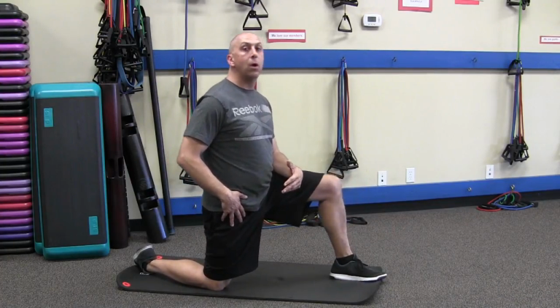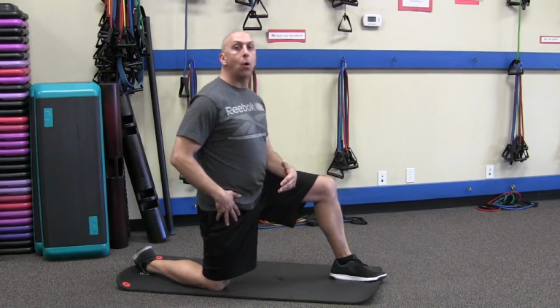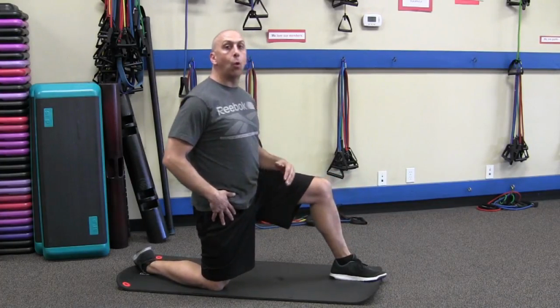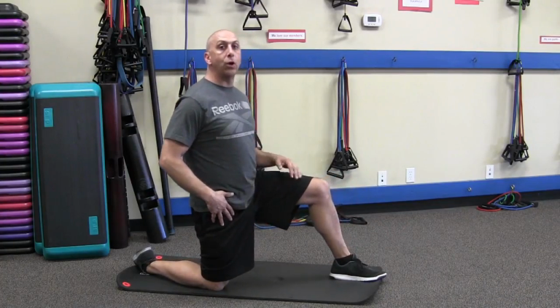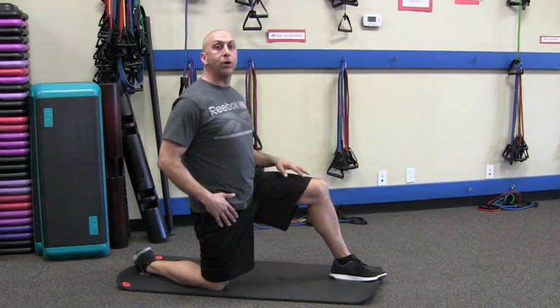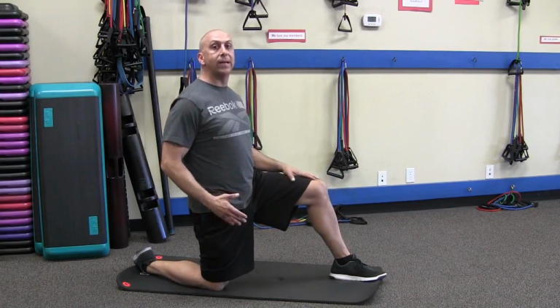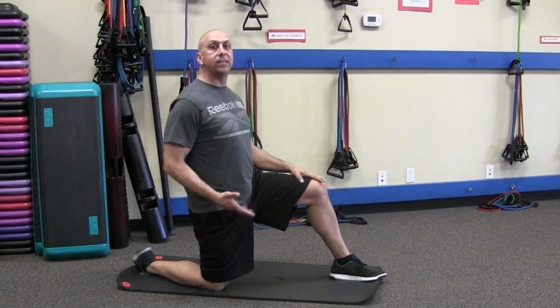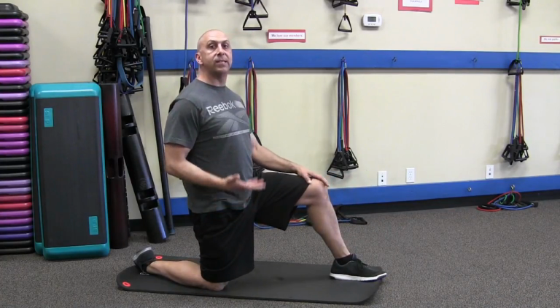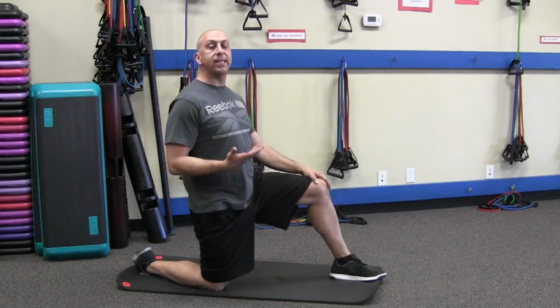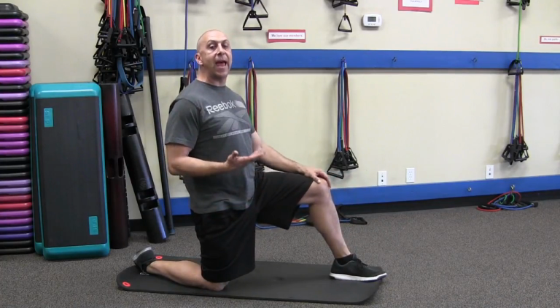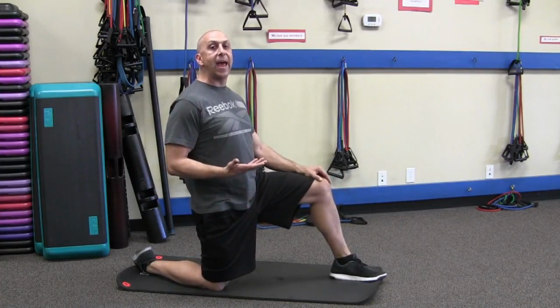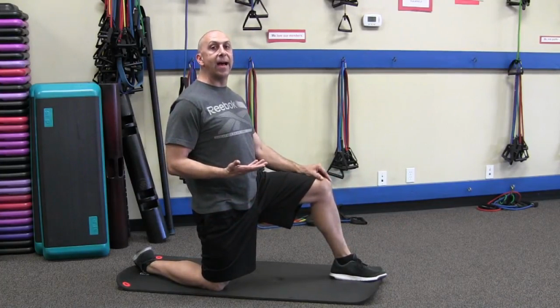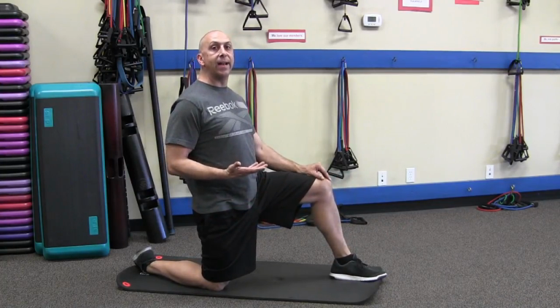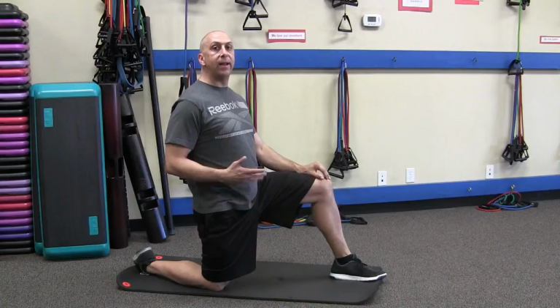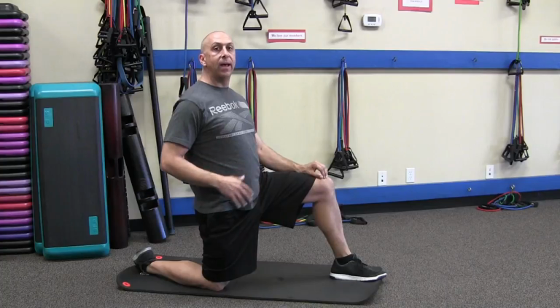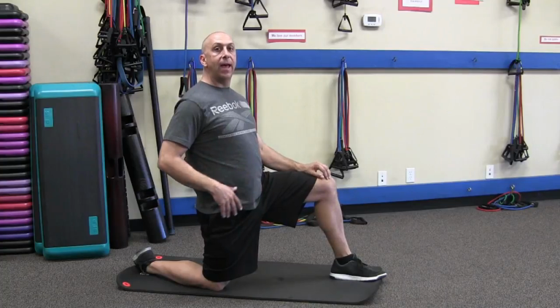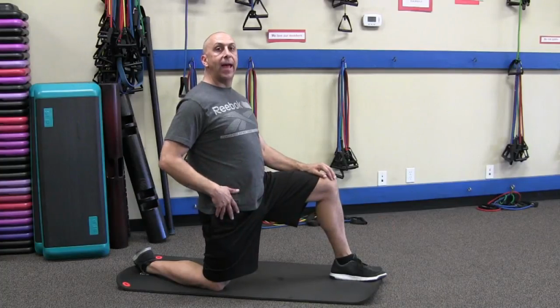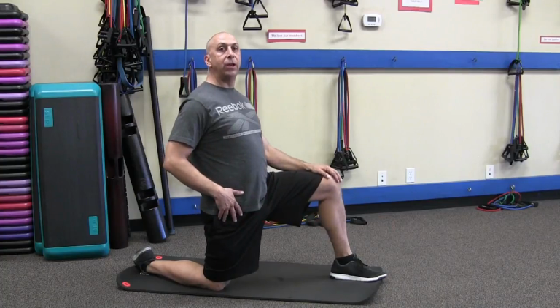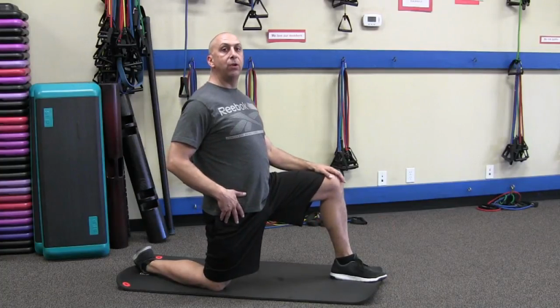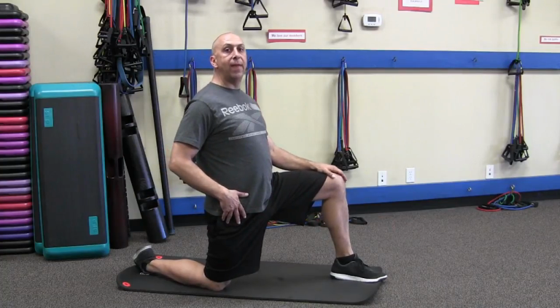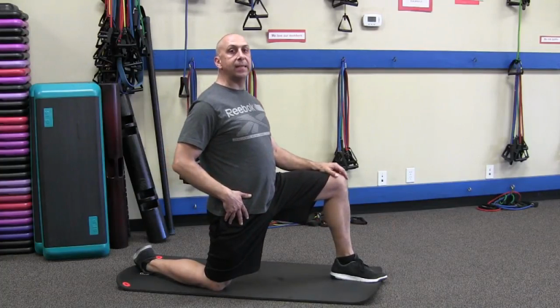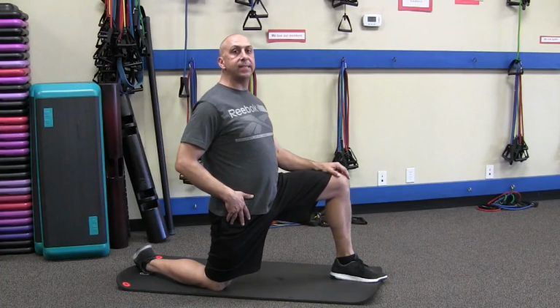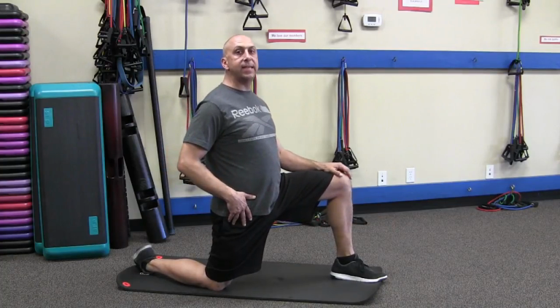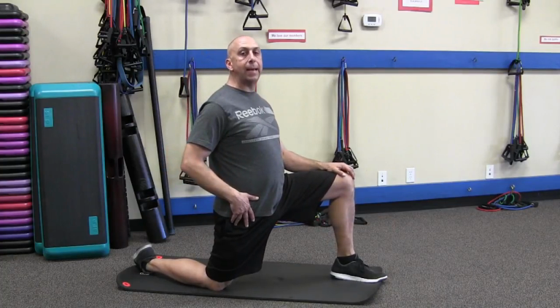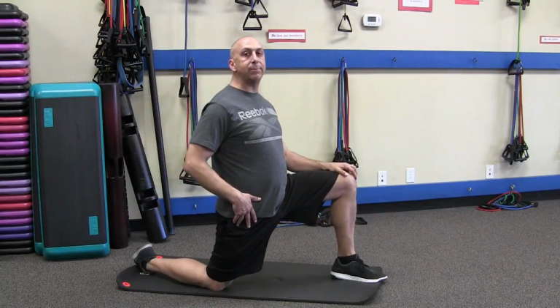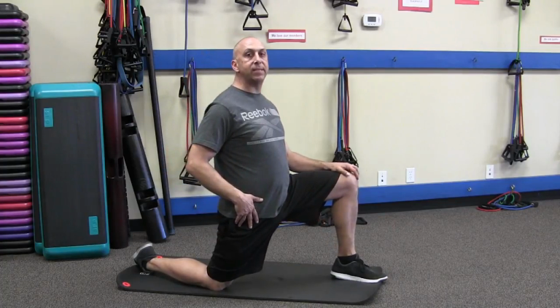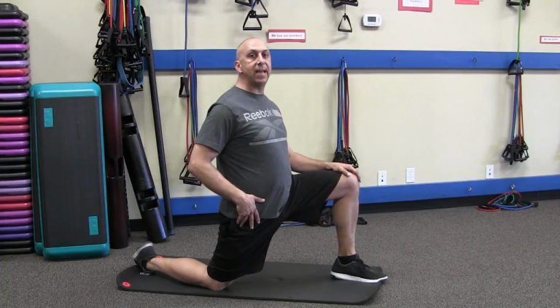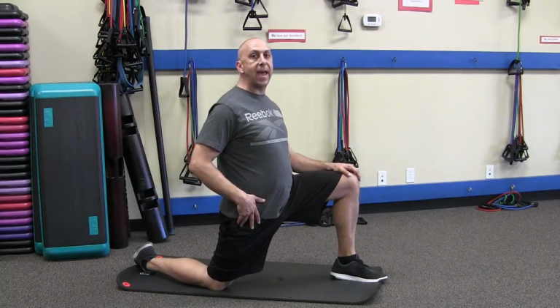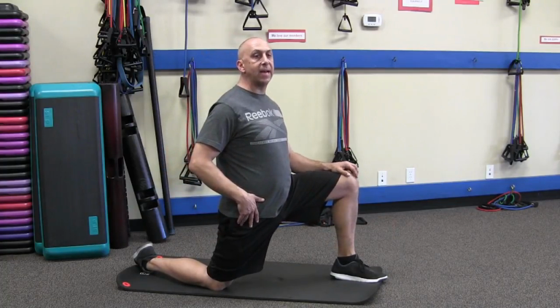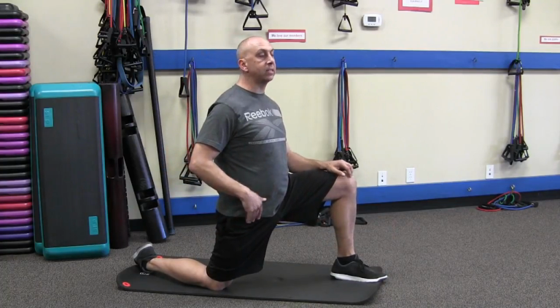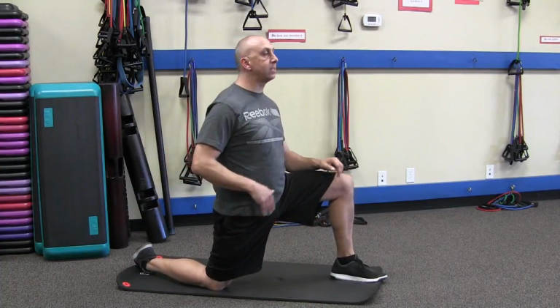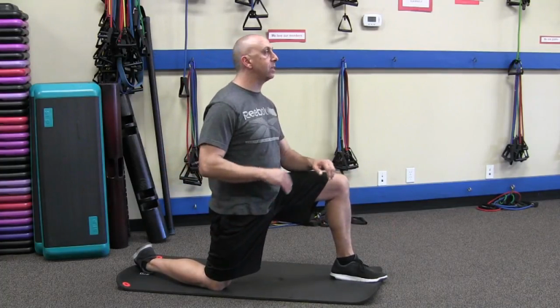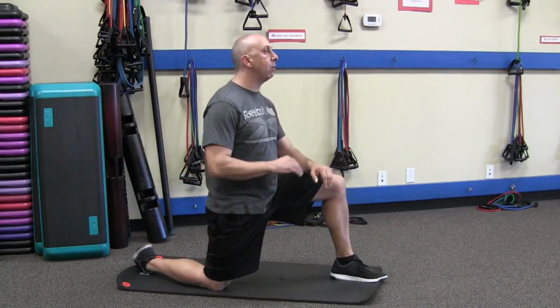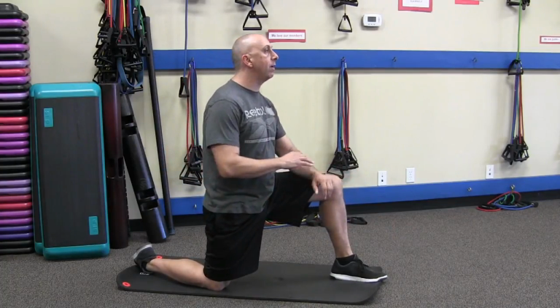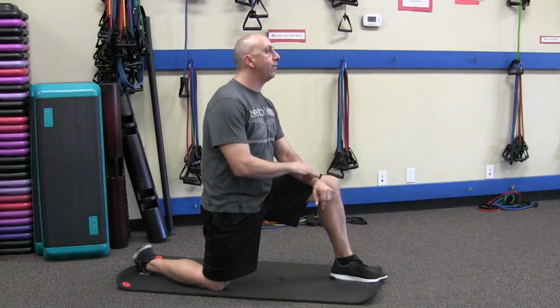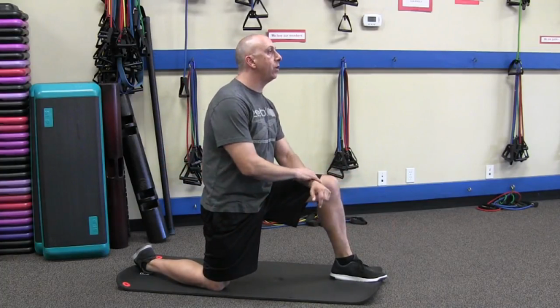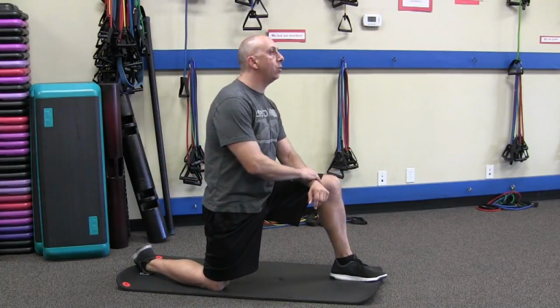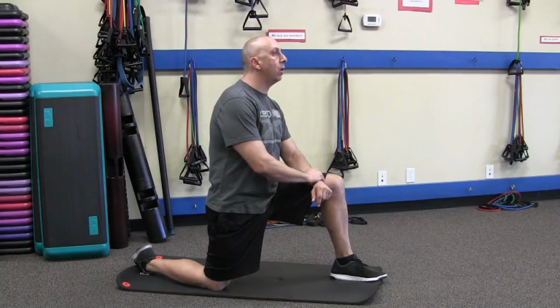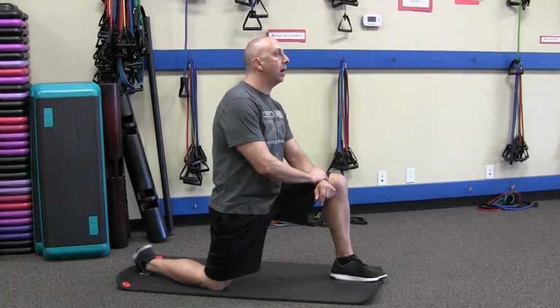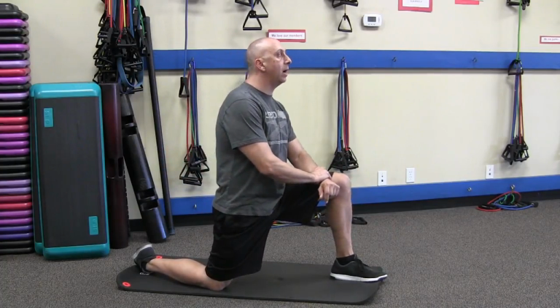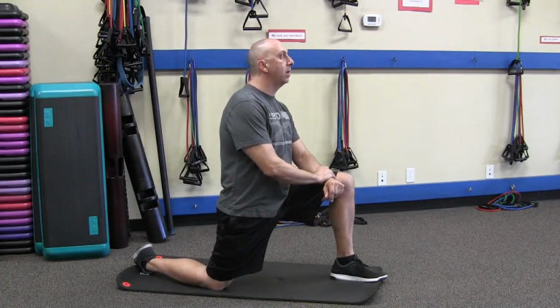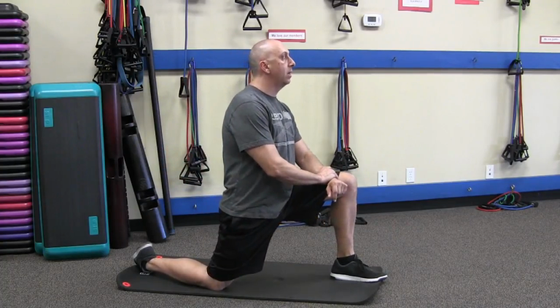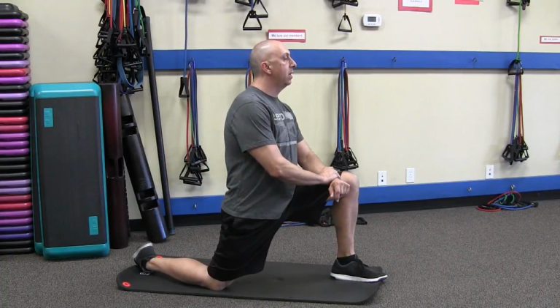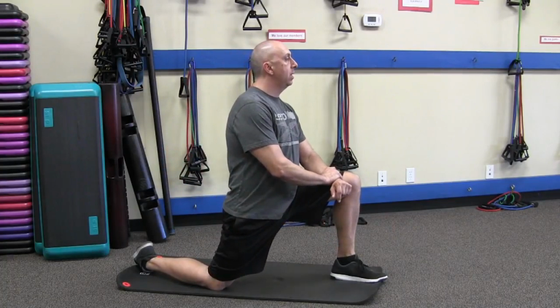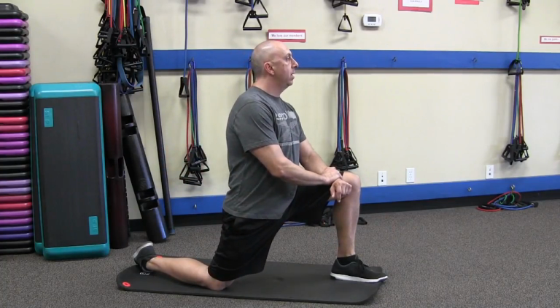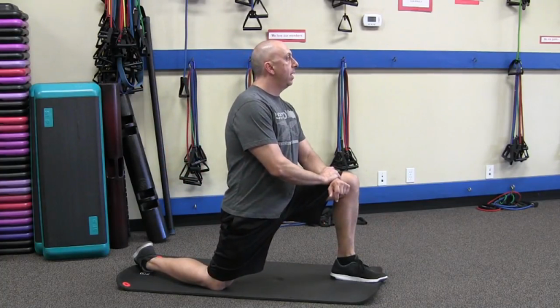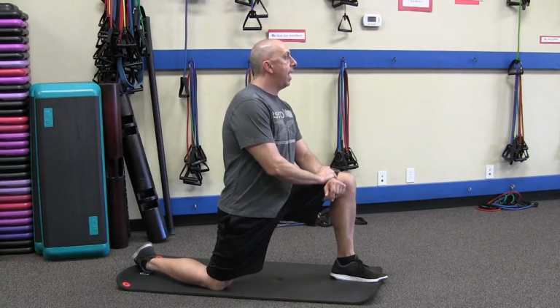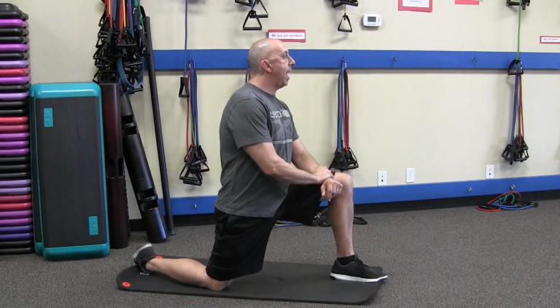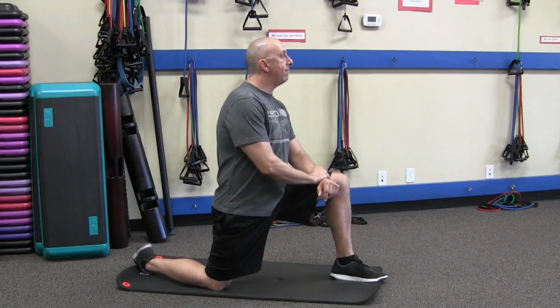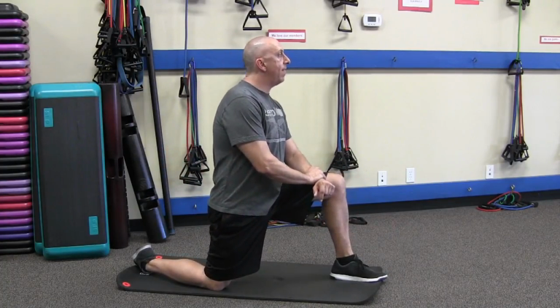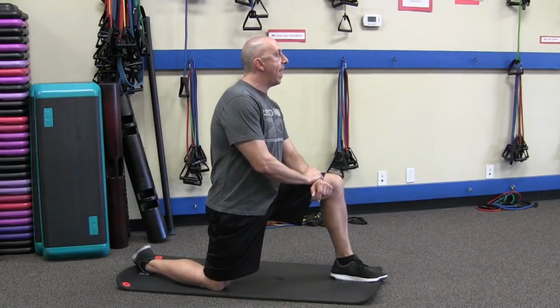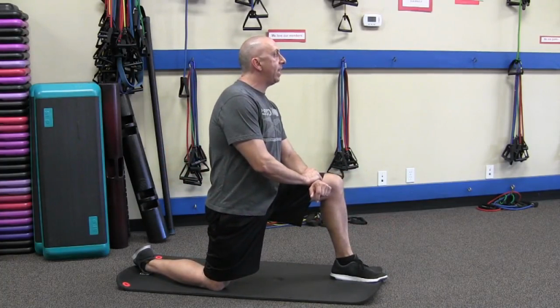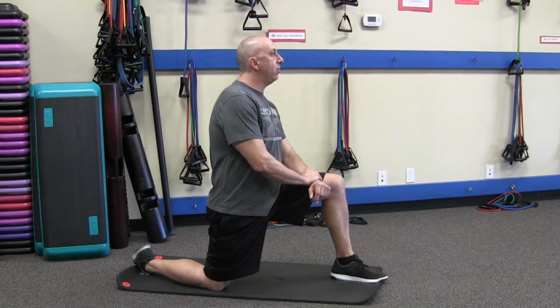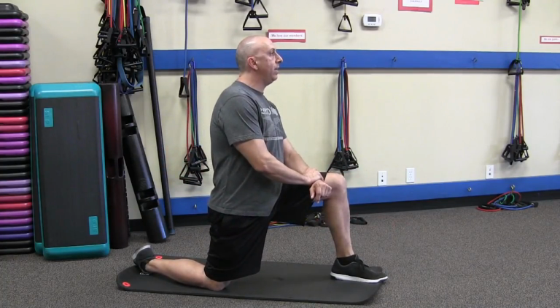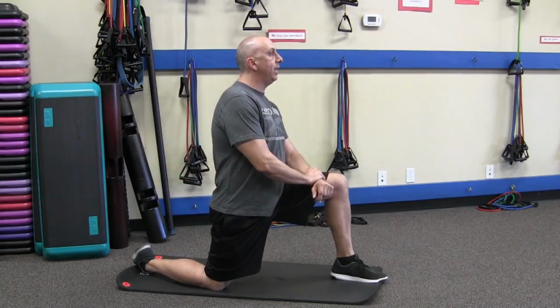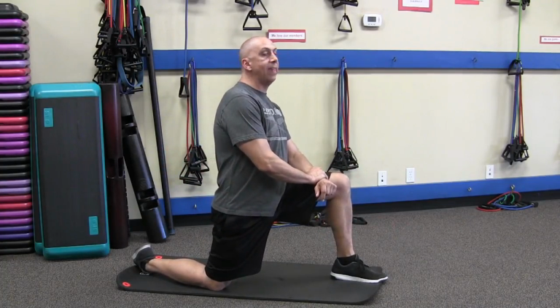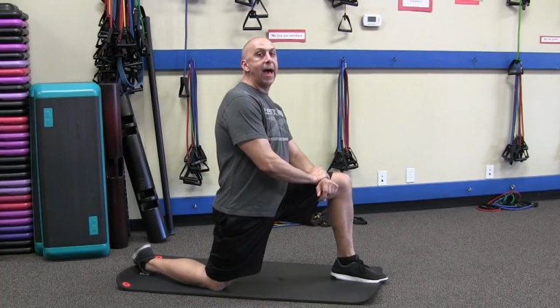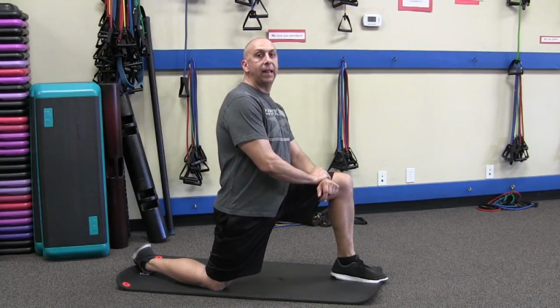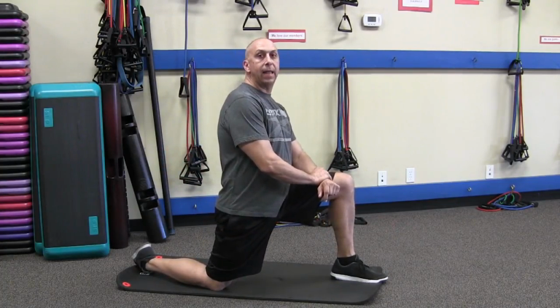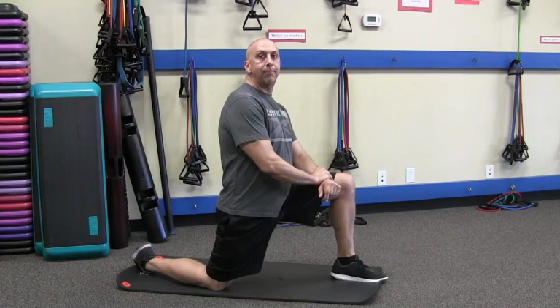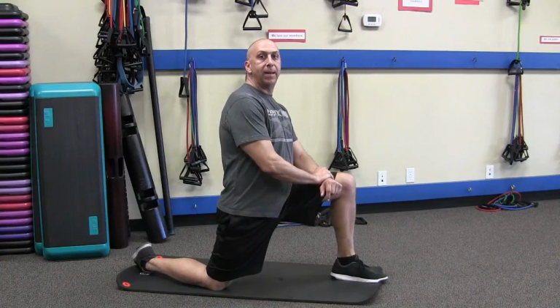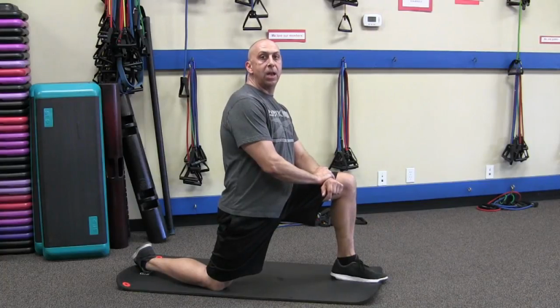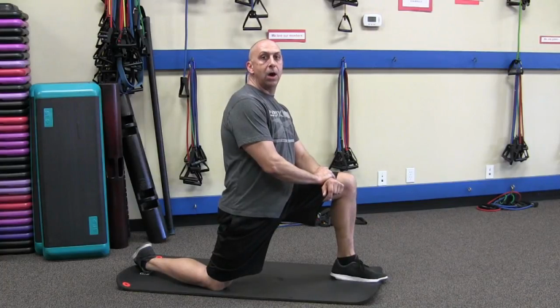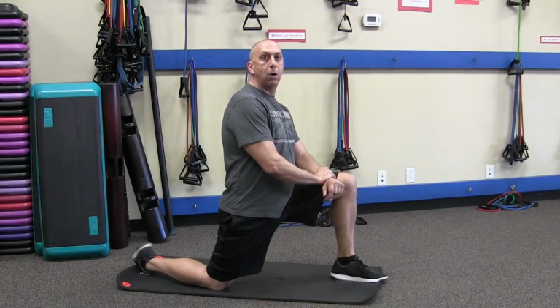Or you could stand and do that same stance. If you need the standing version, let me know.